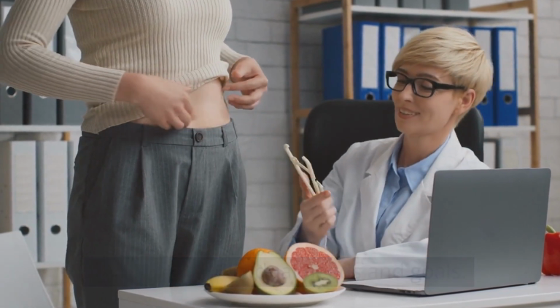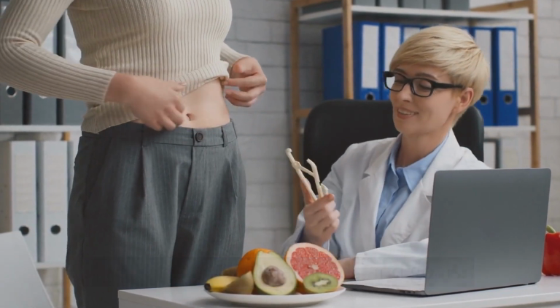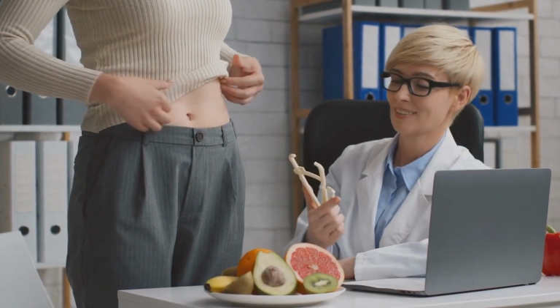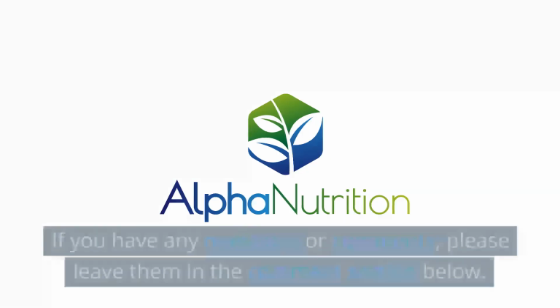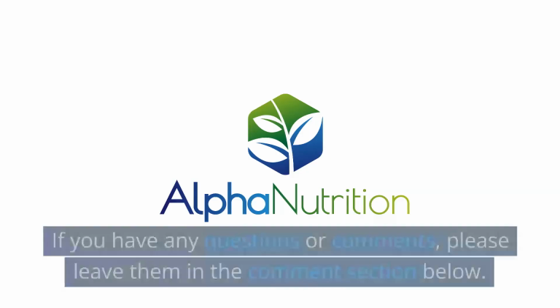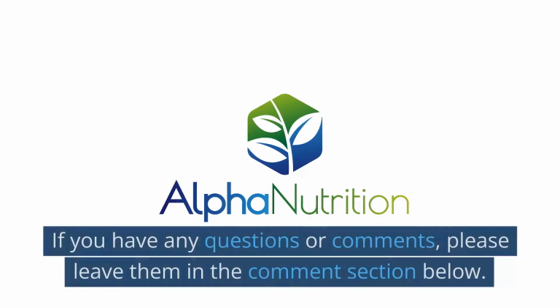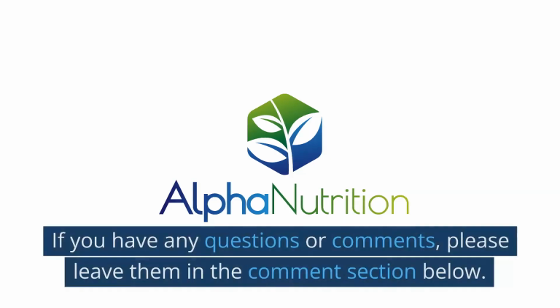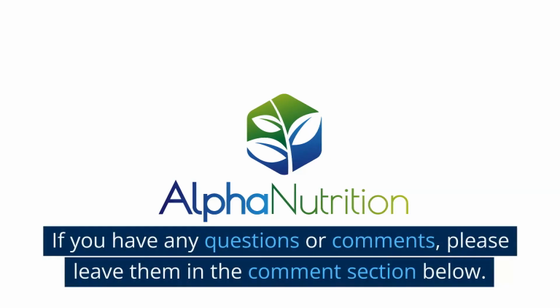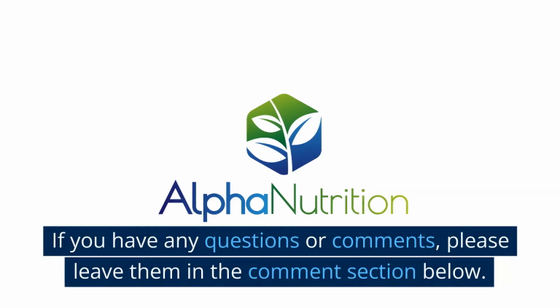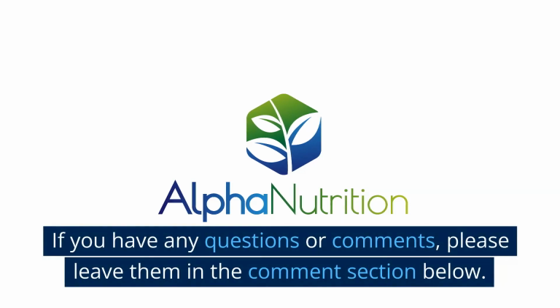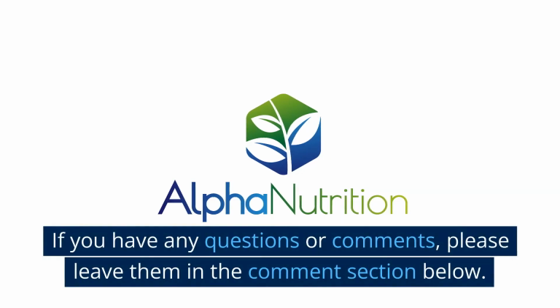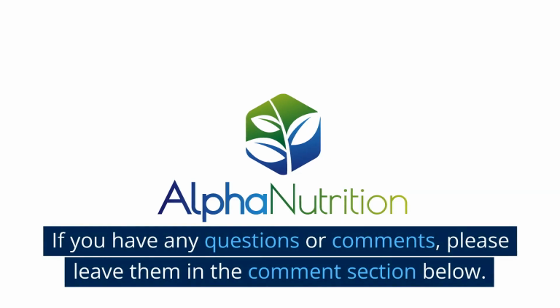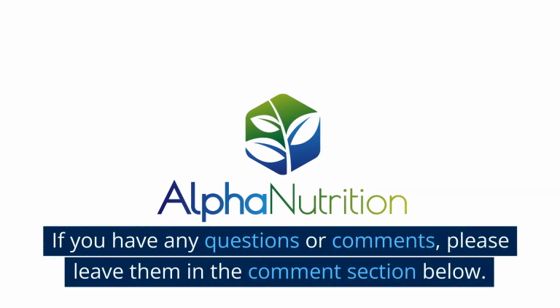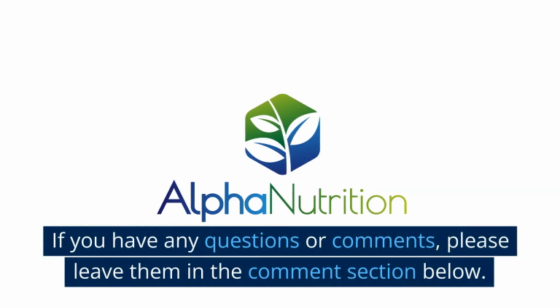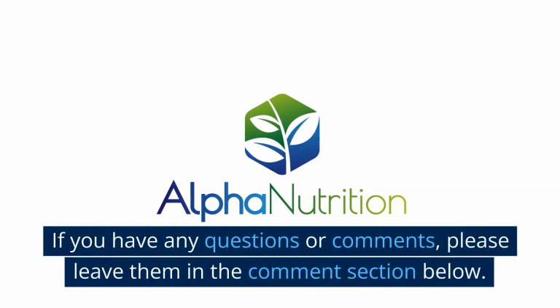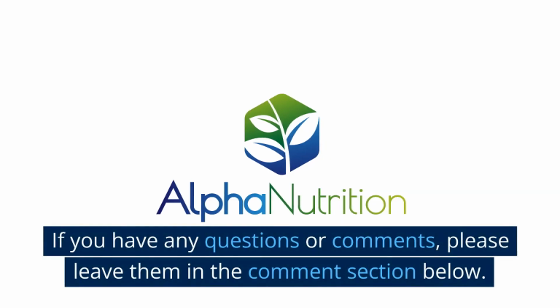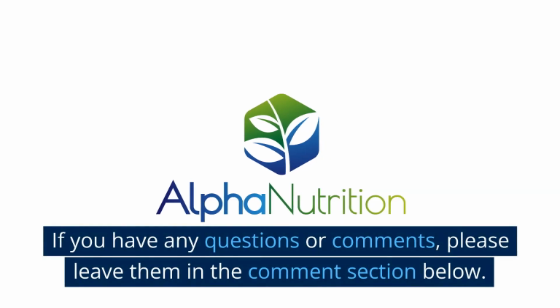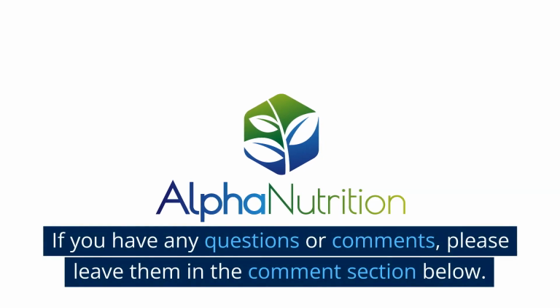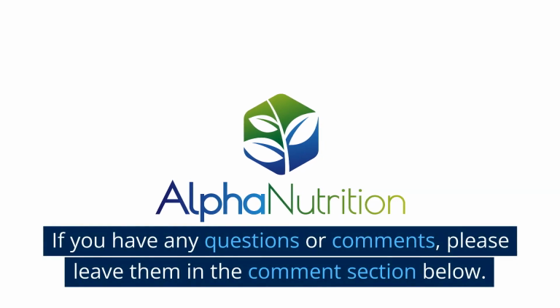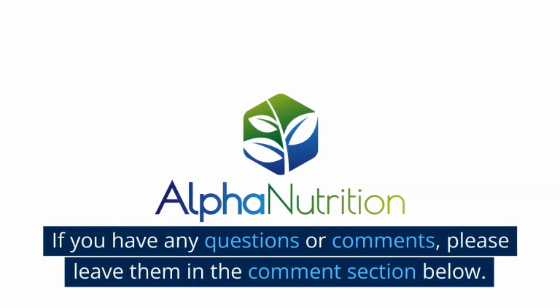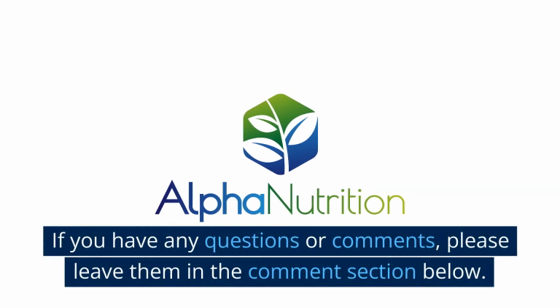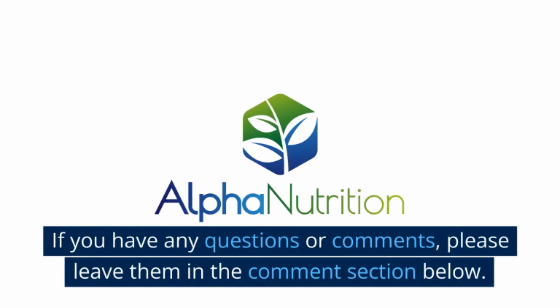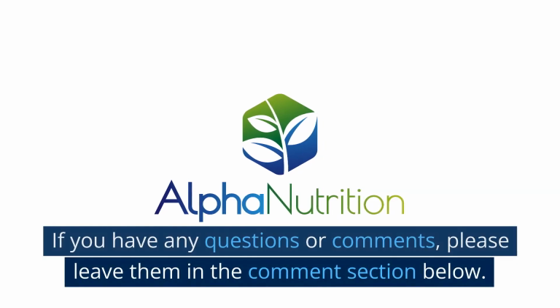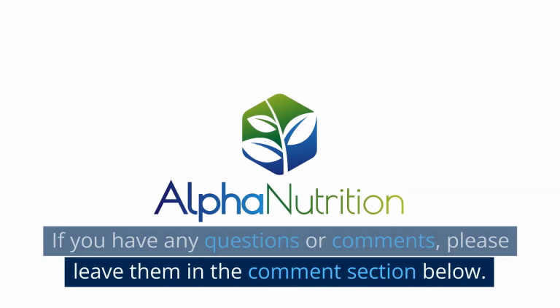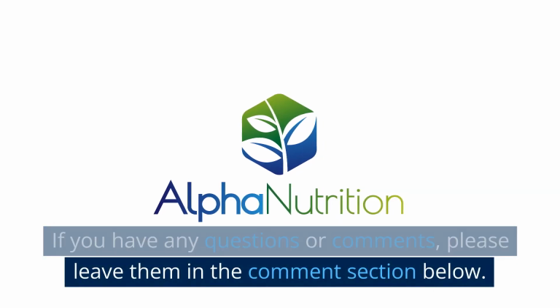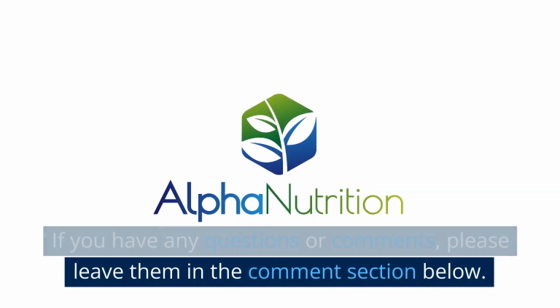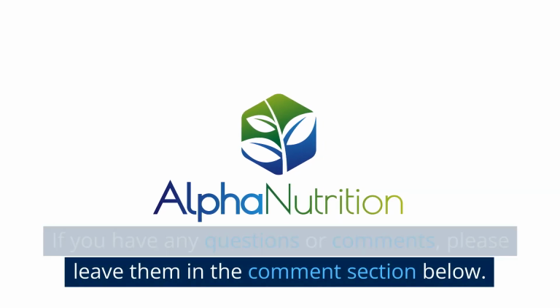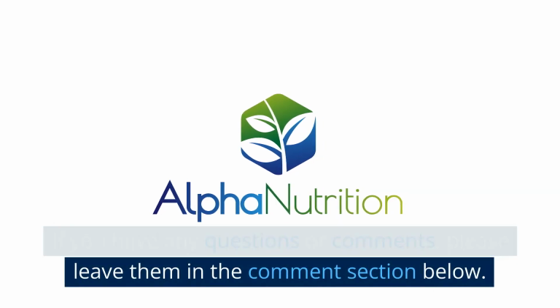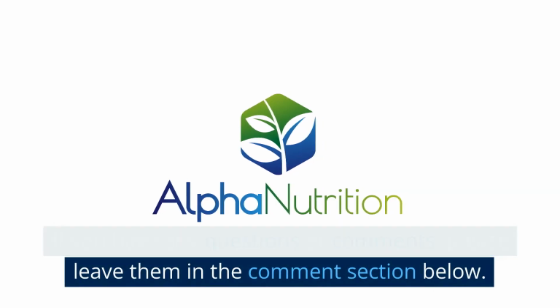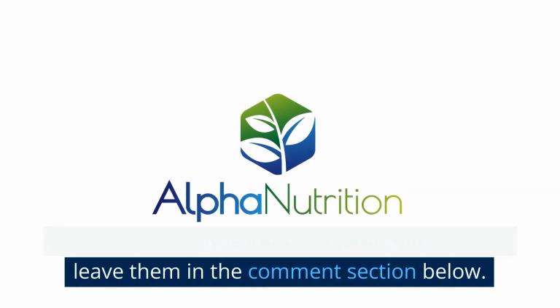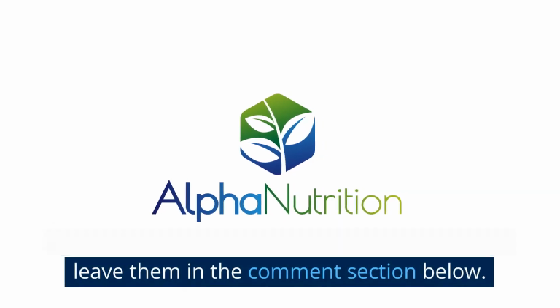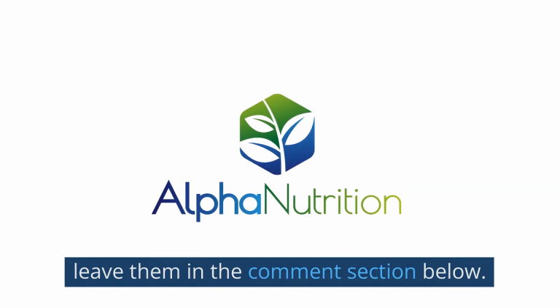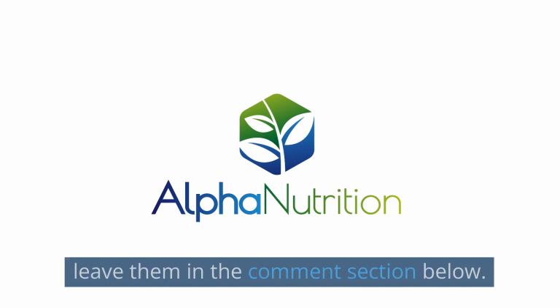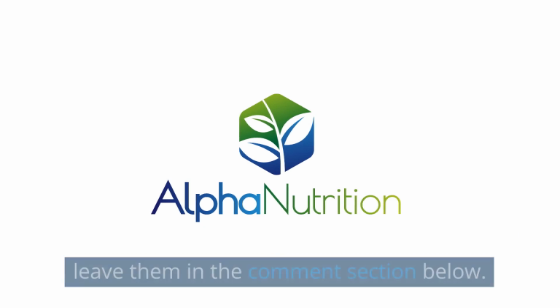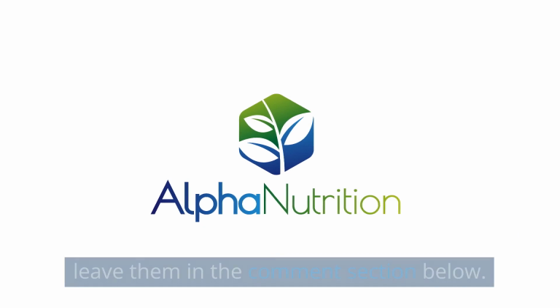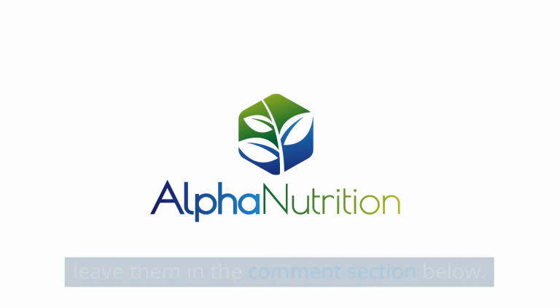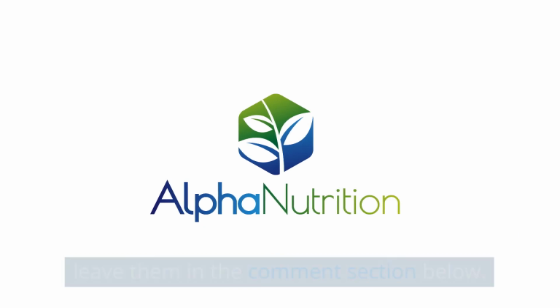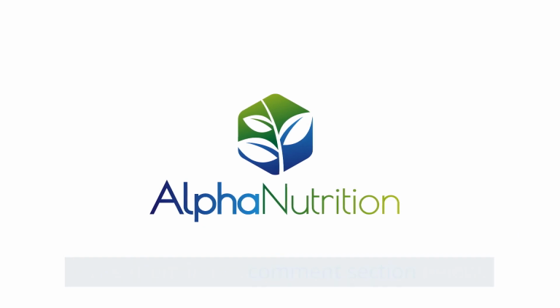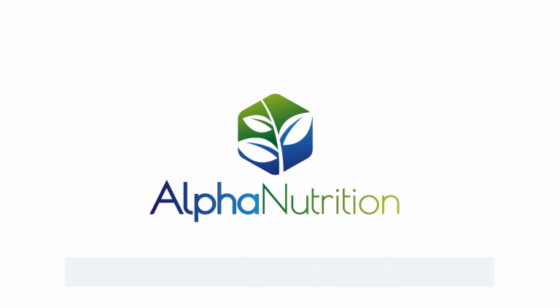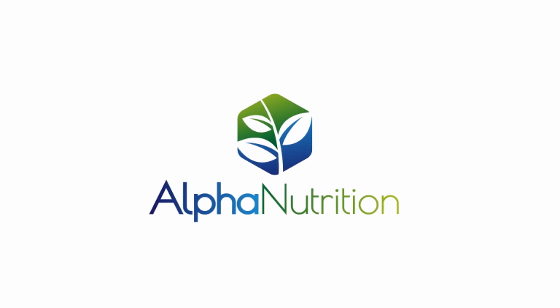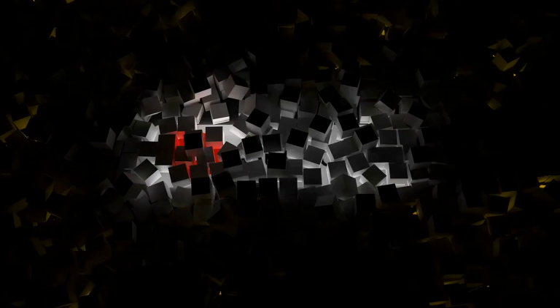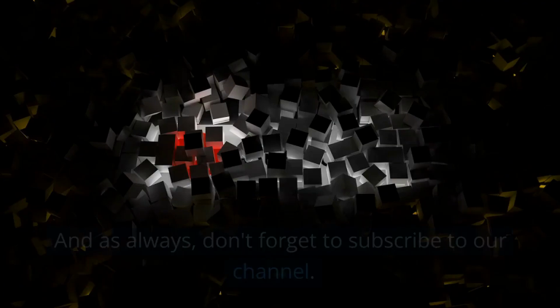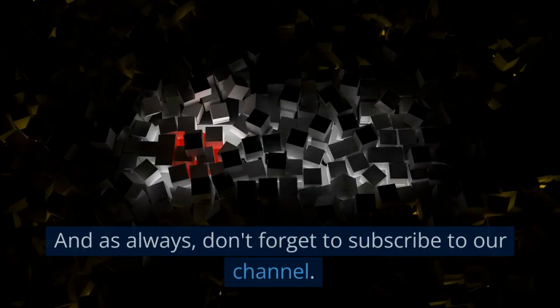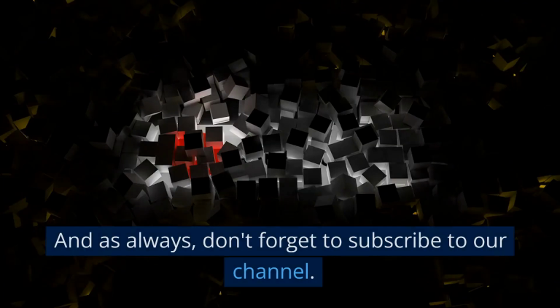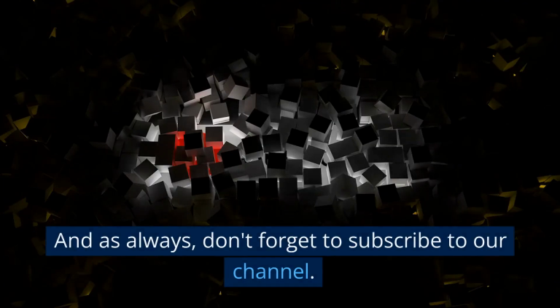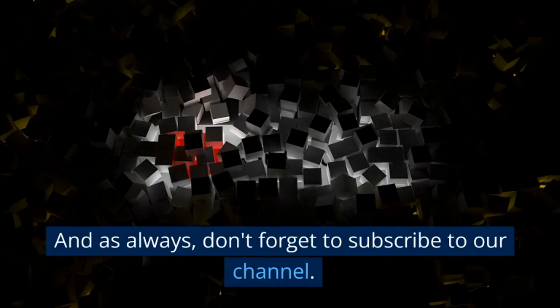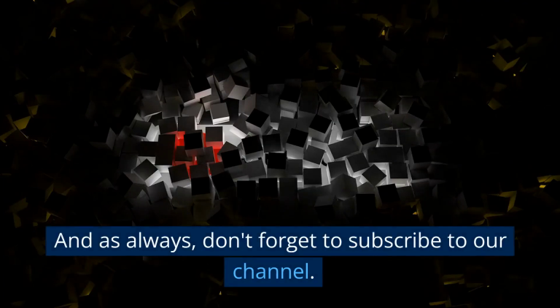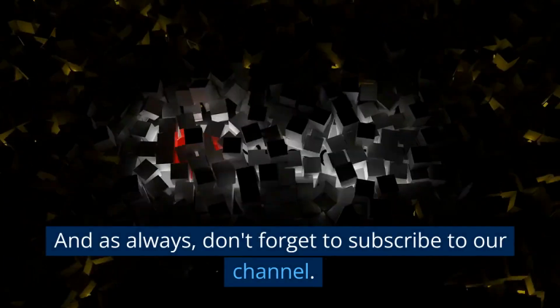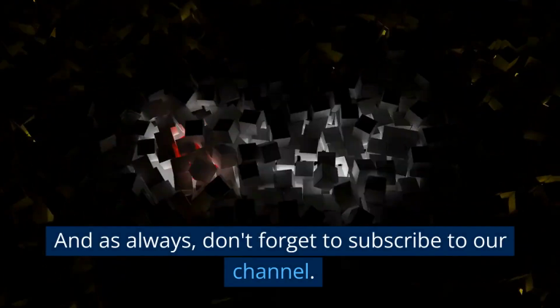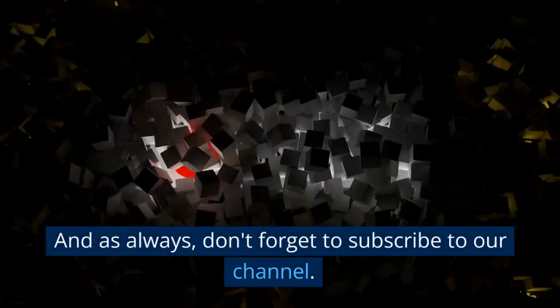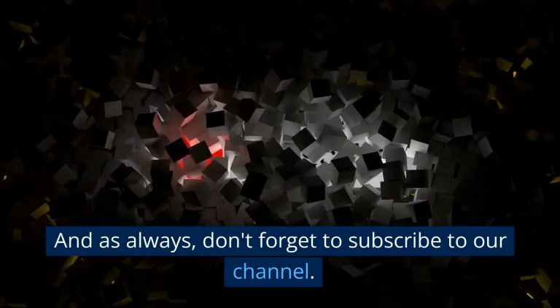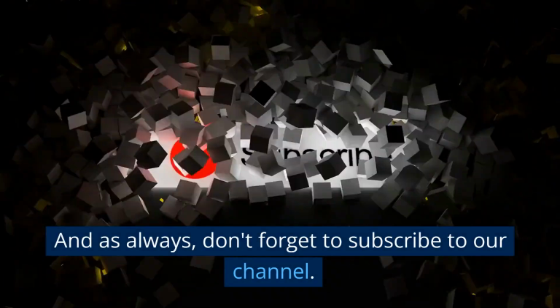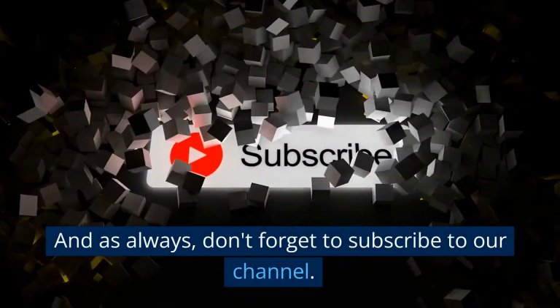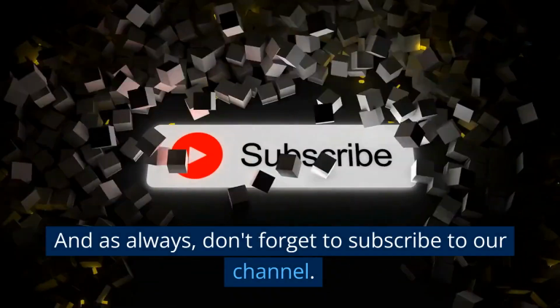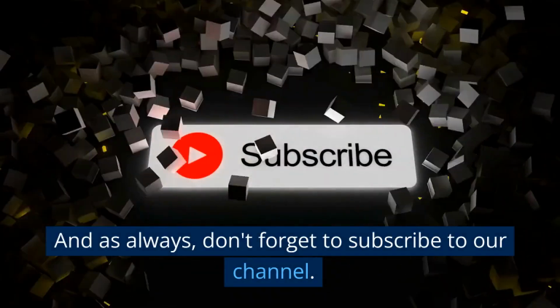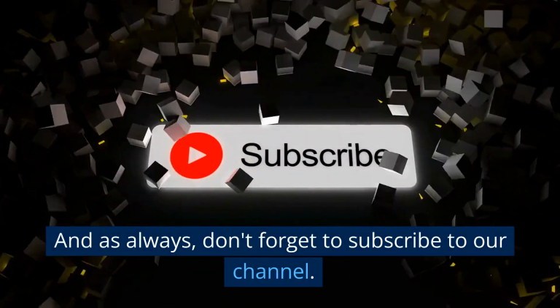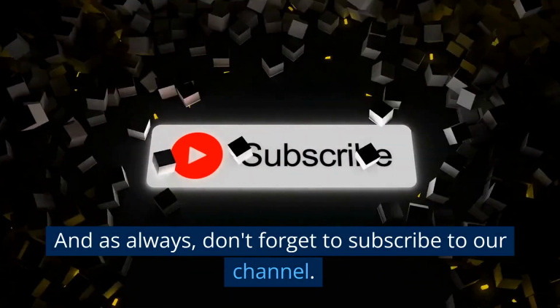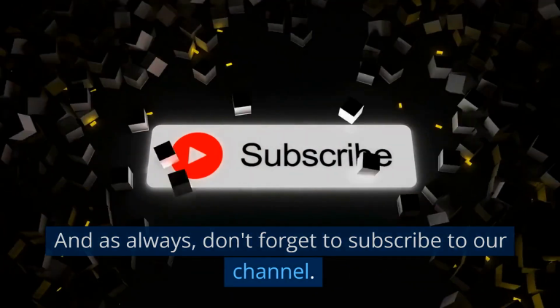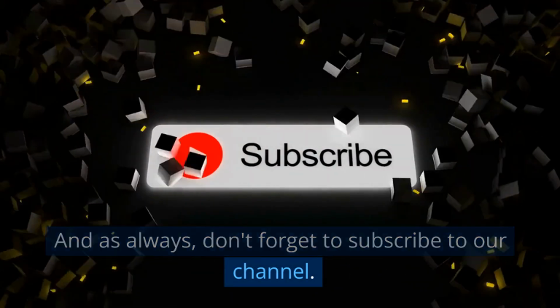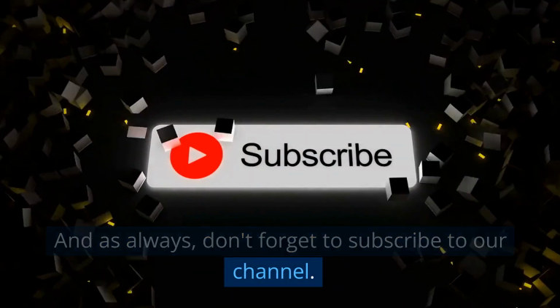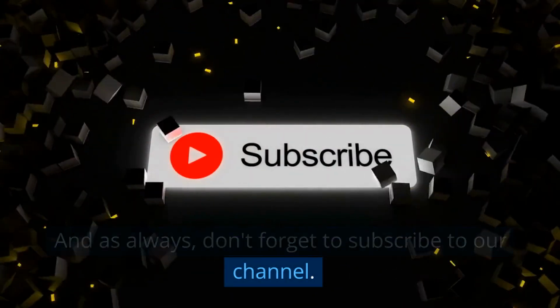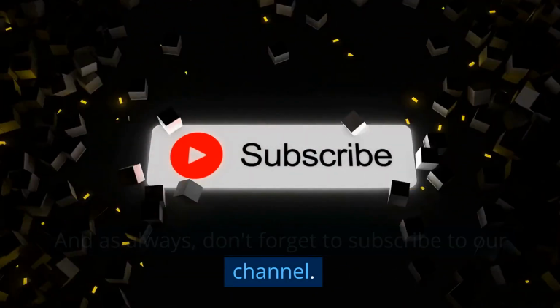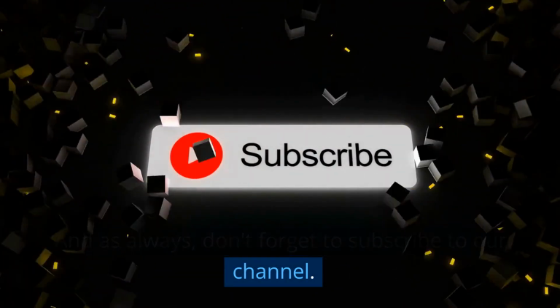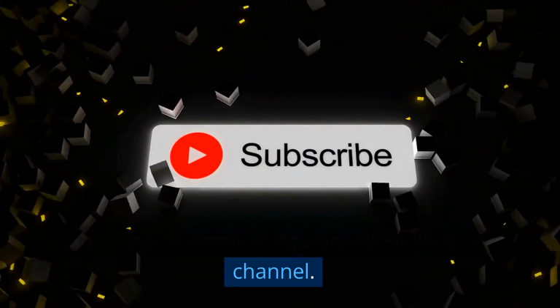If you have any questions or comments, please leave them in the comment section below. And as always, don't forget to subscribe to our channel.